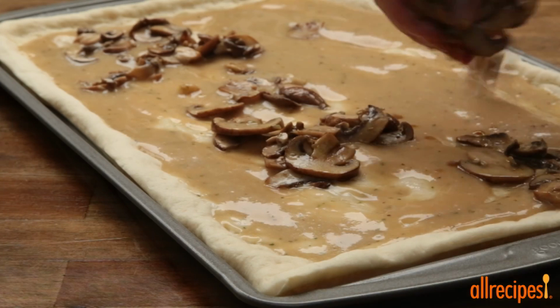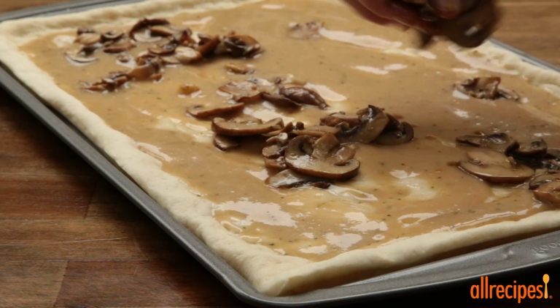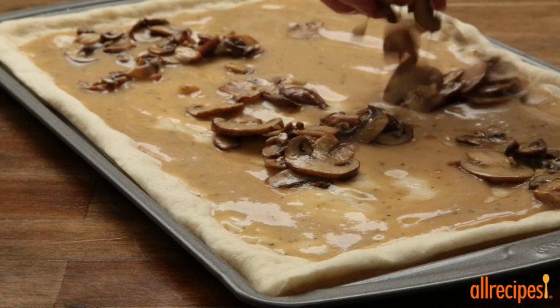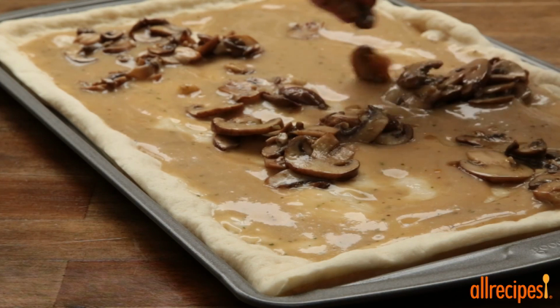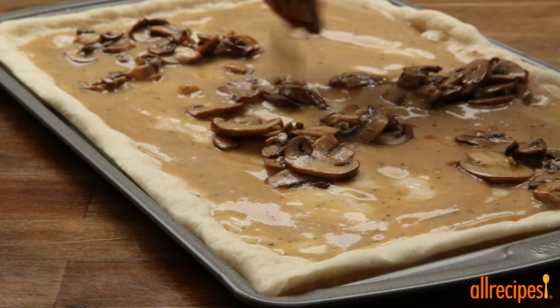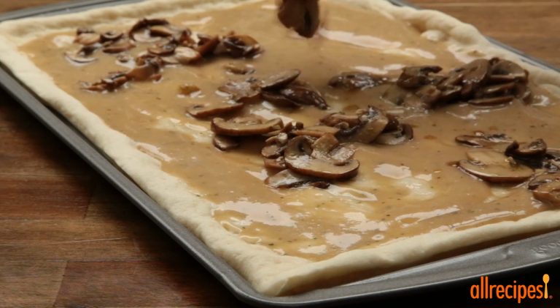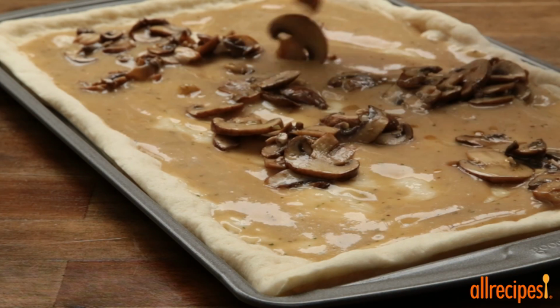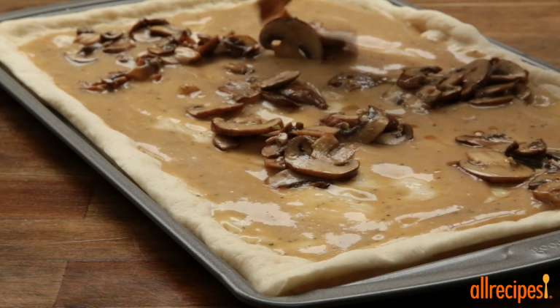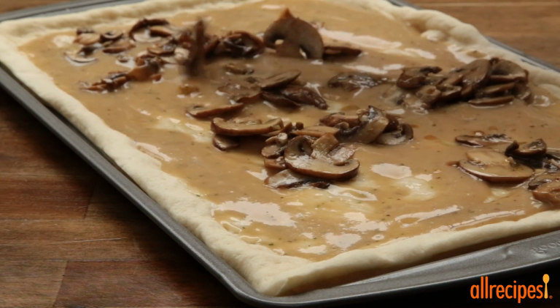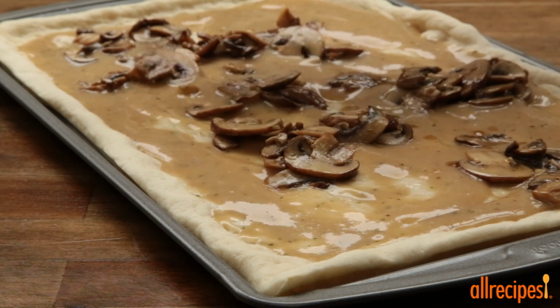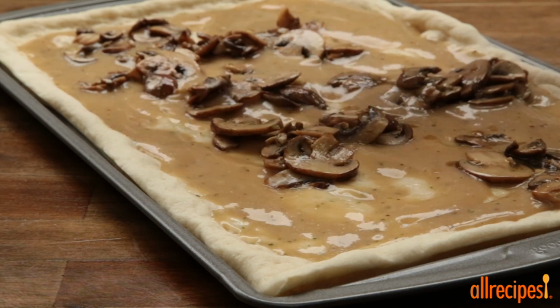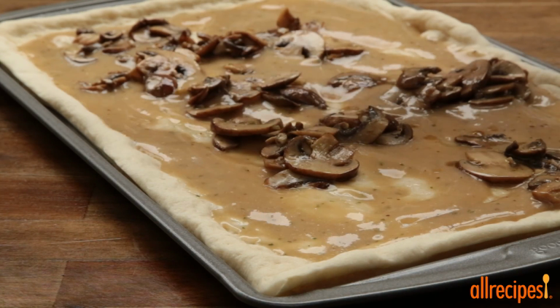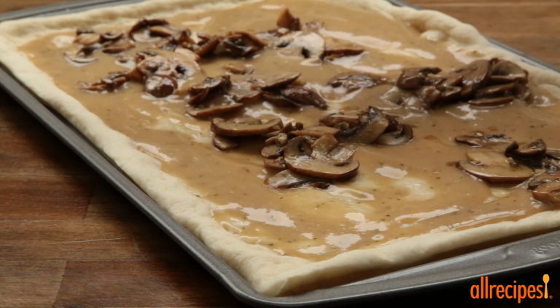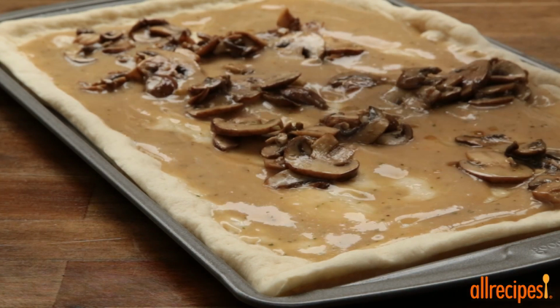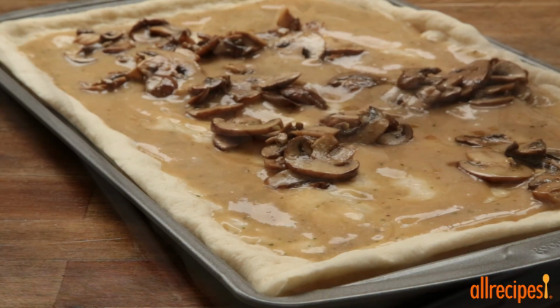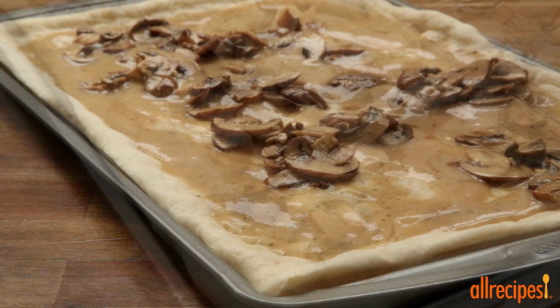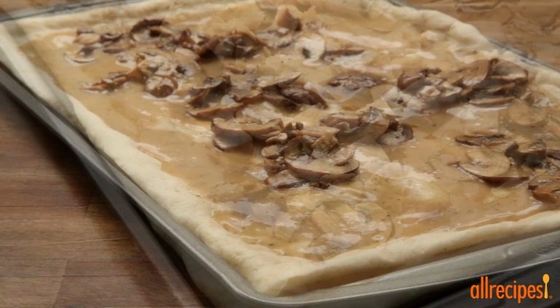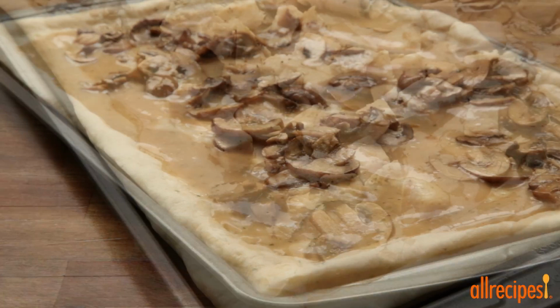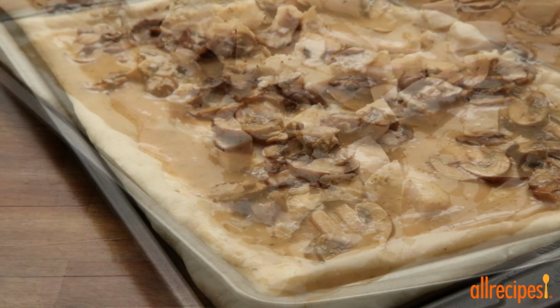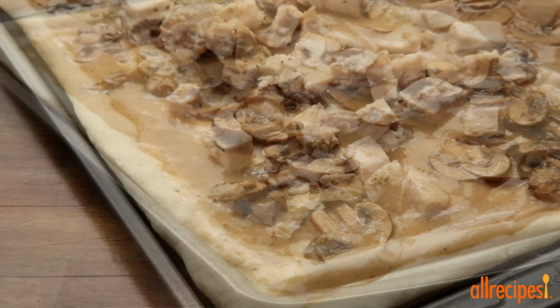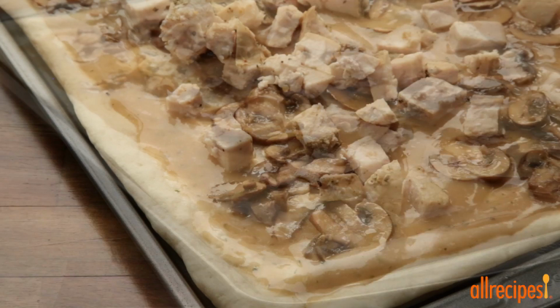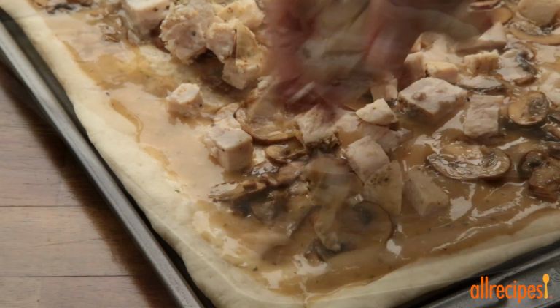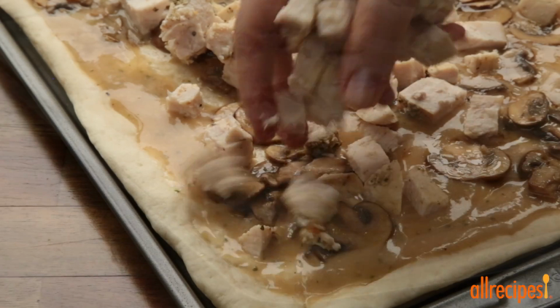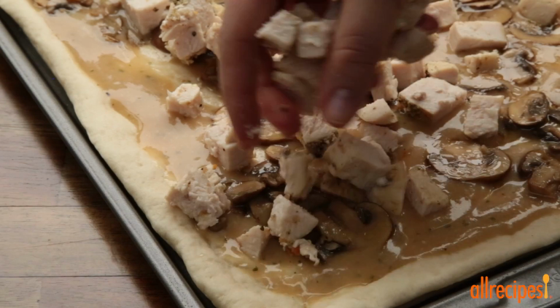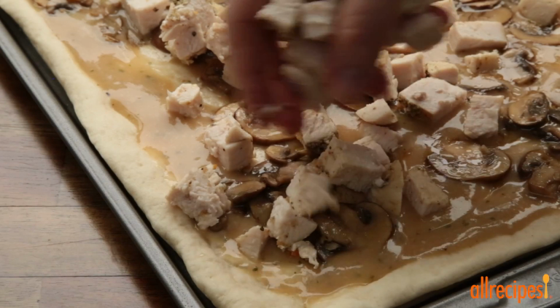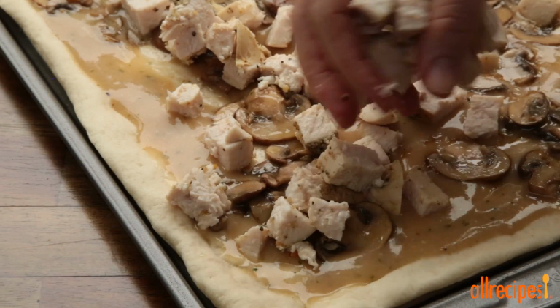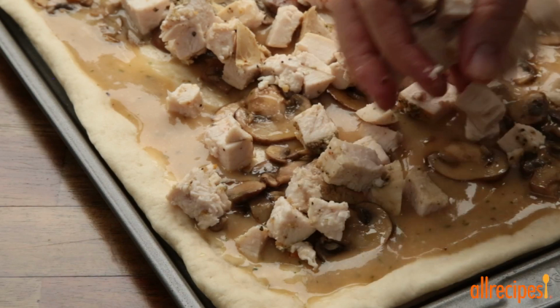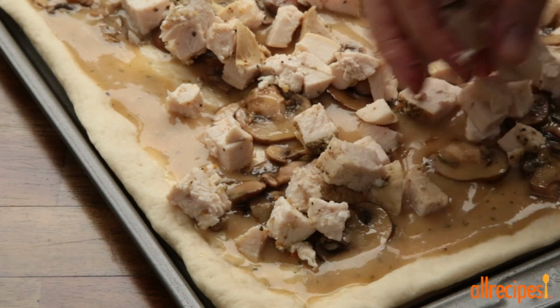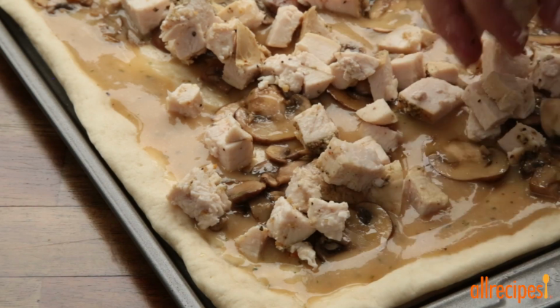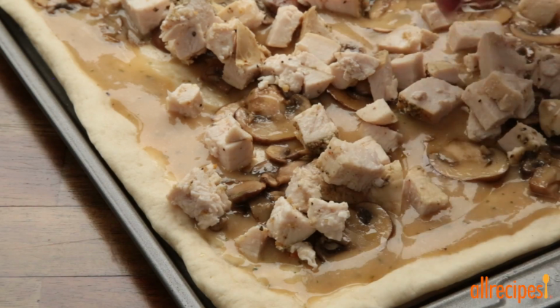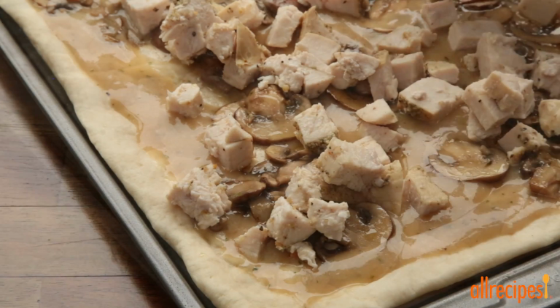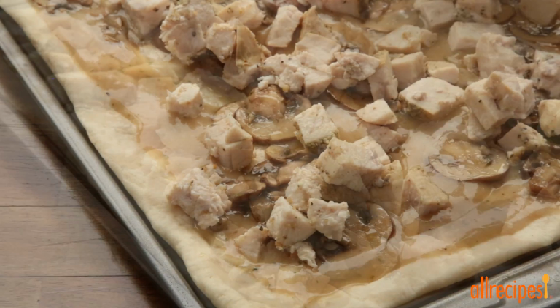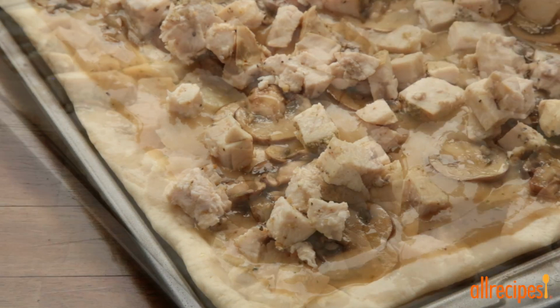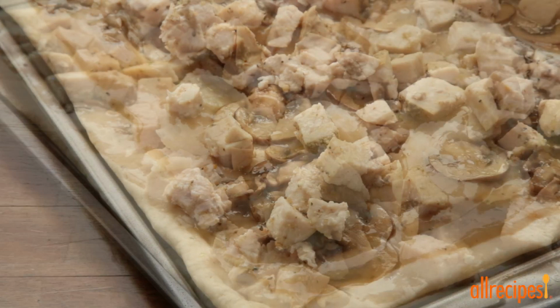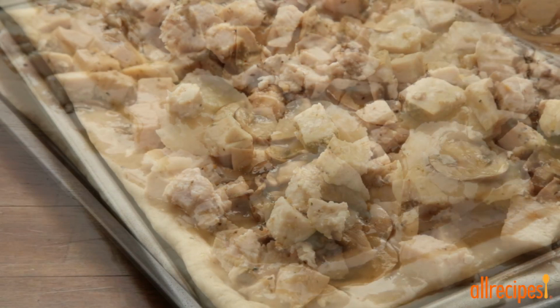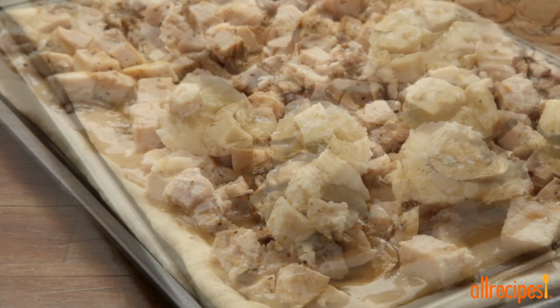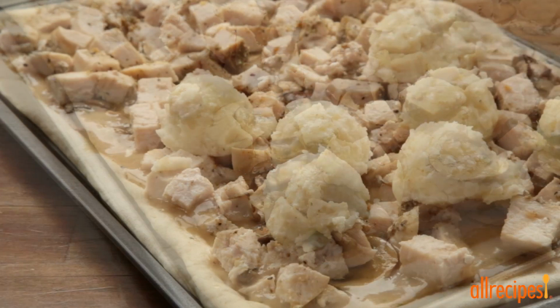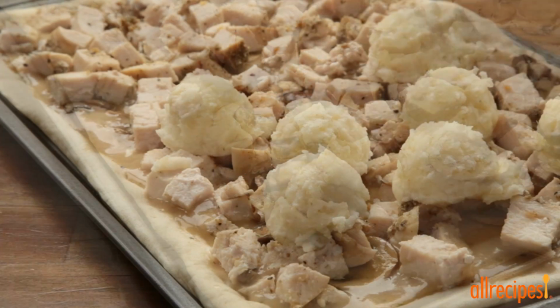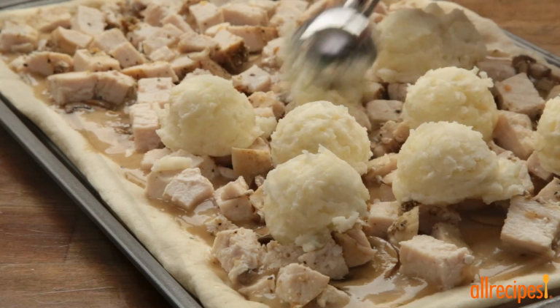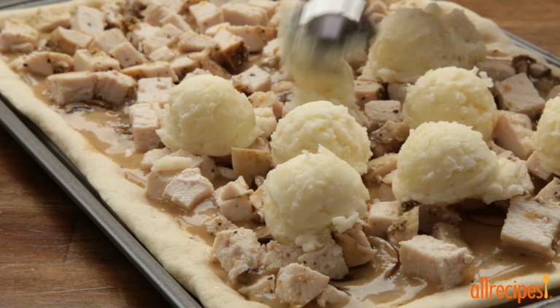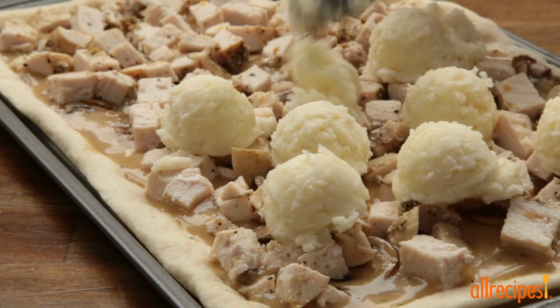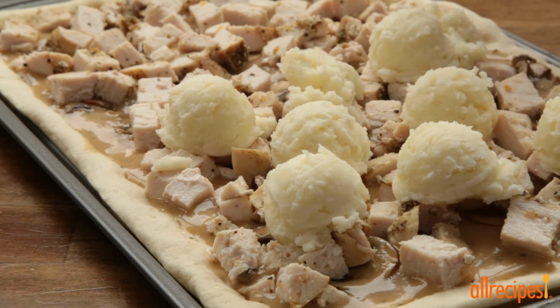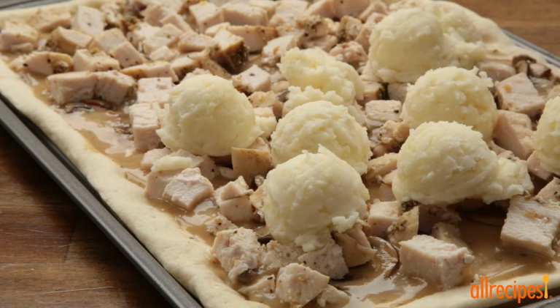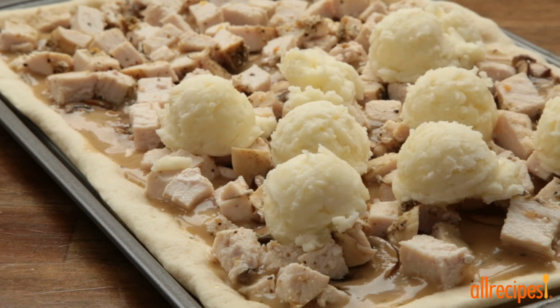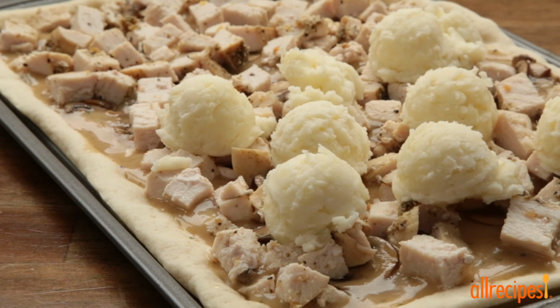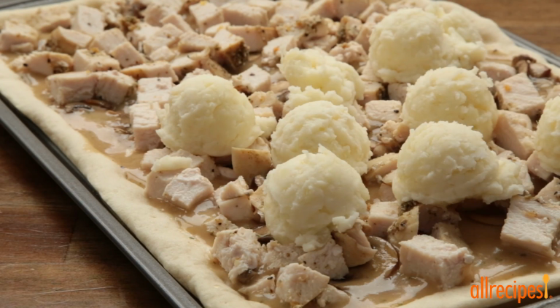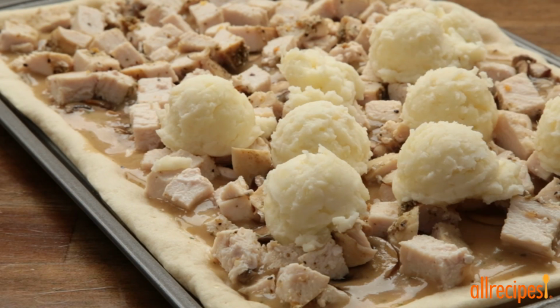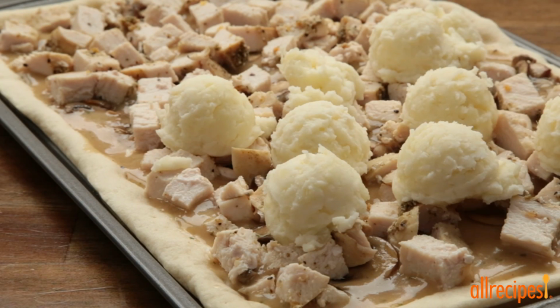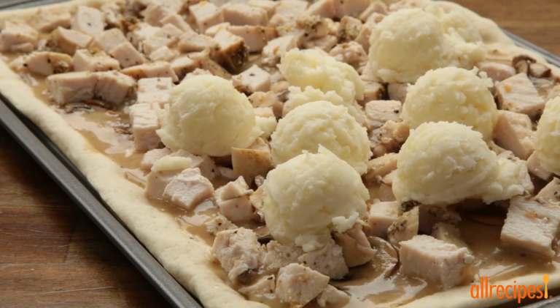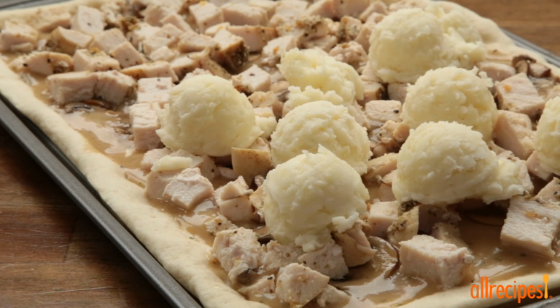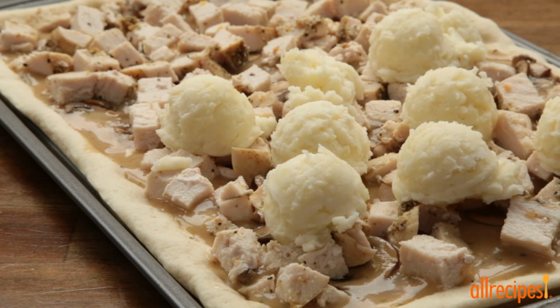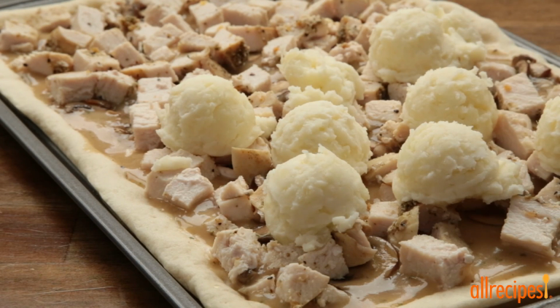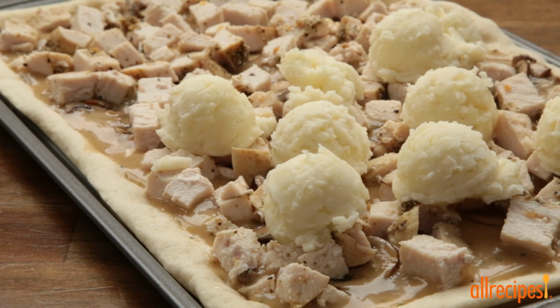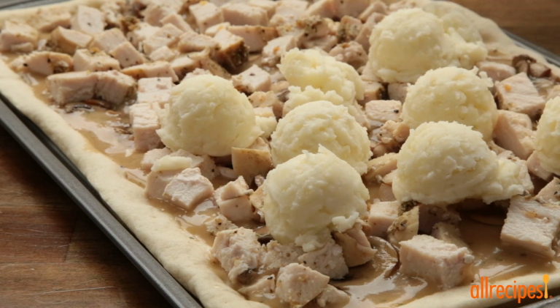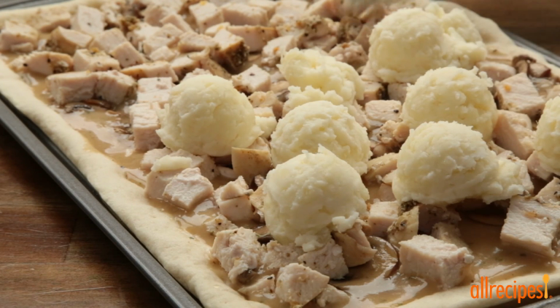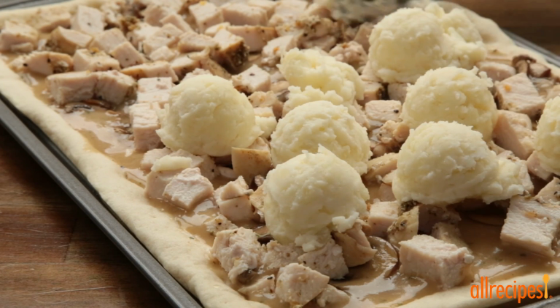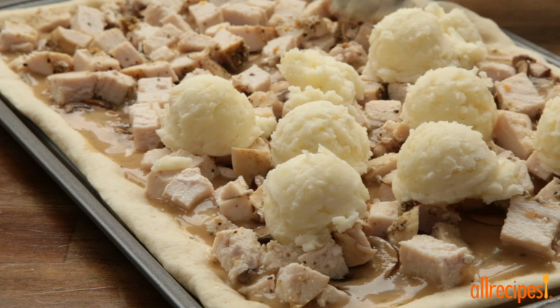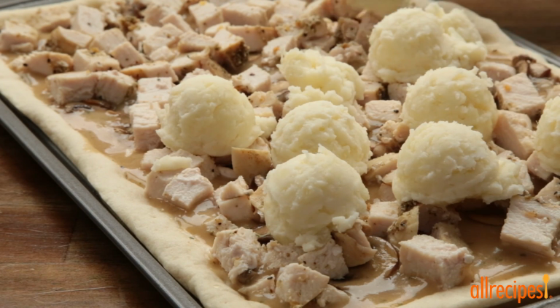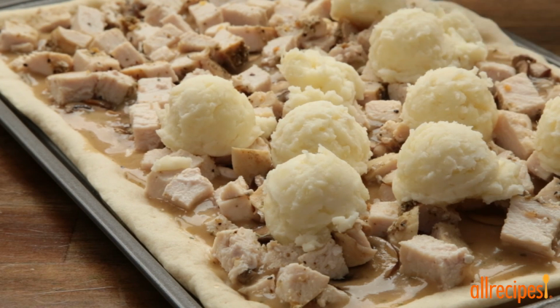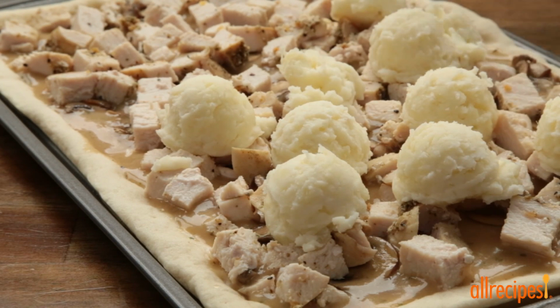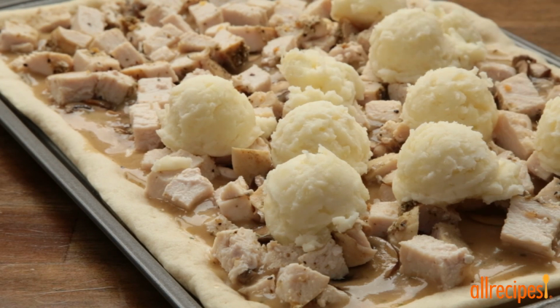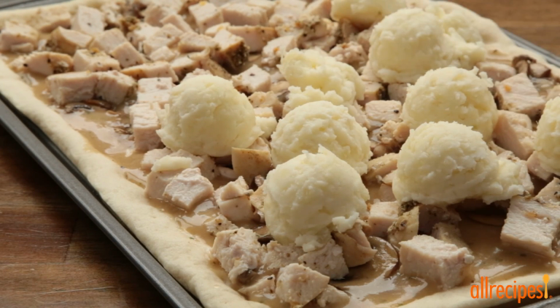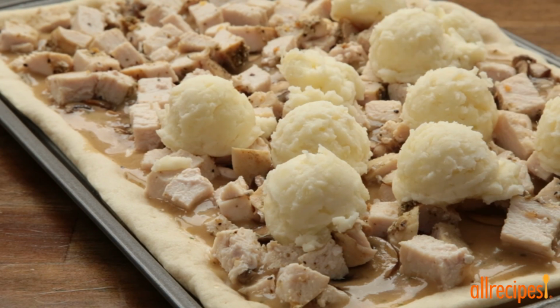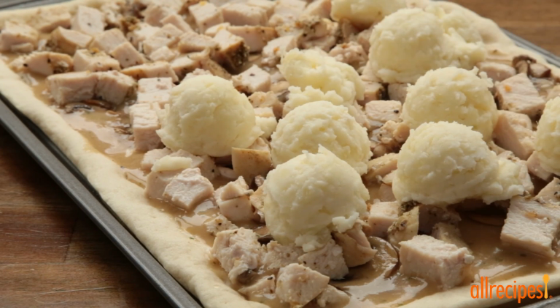Now add the mushrooms, 2 cups of chopped cooked turkey, and 1½ cups of mashed potatoes by spoonfuls.